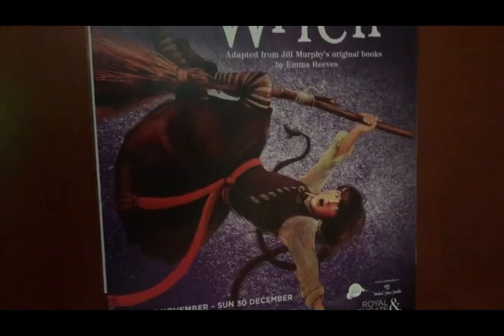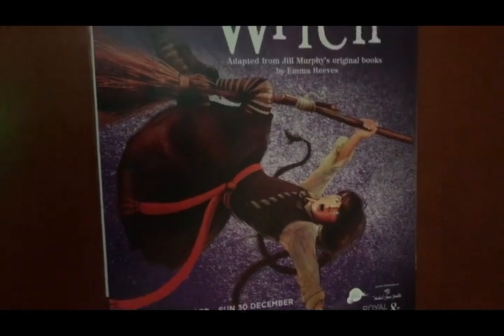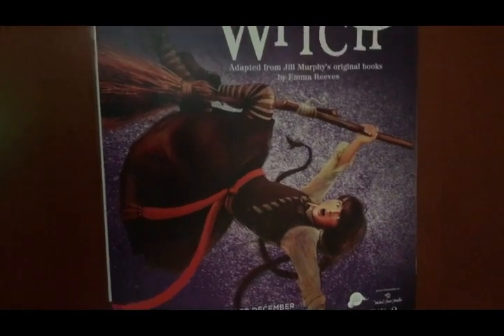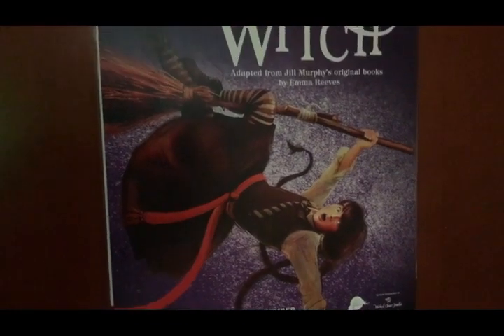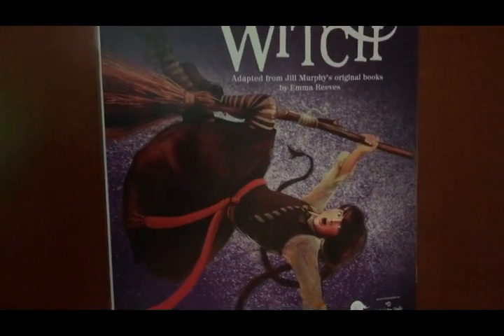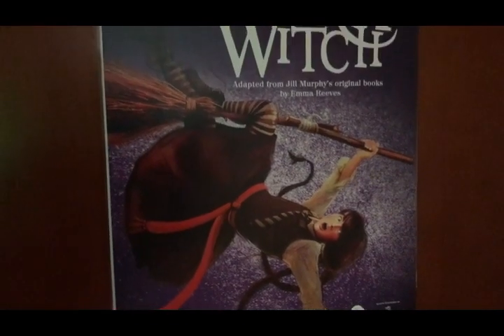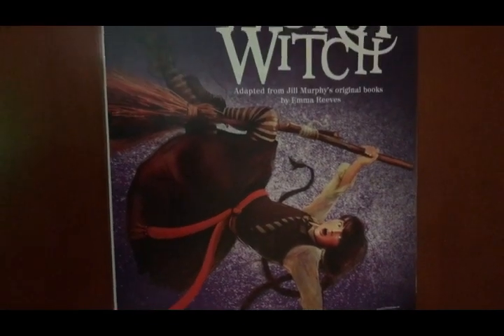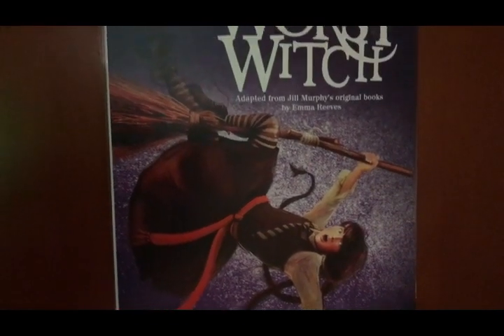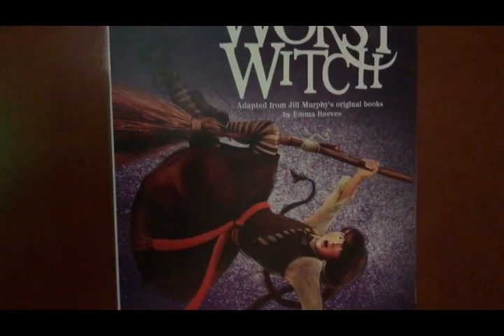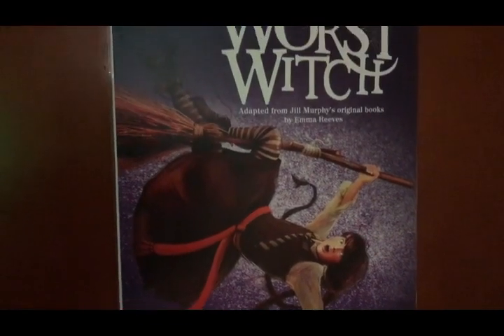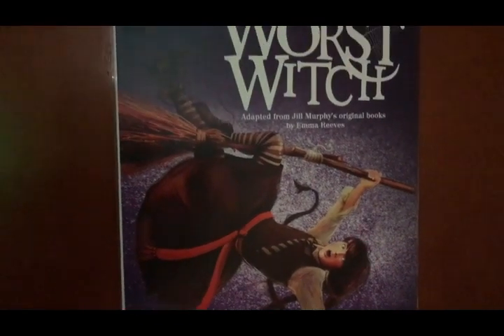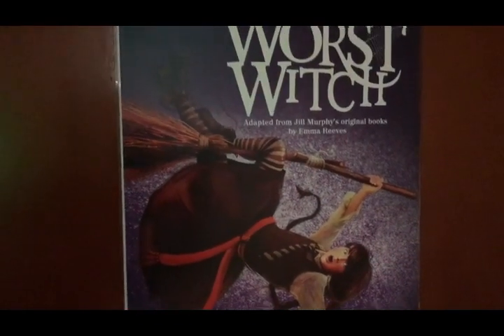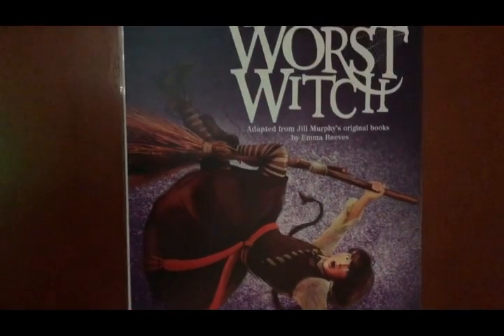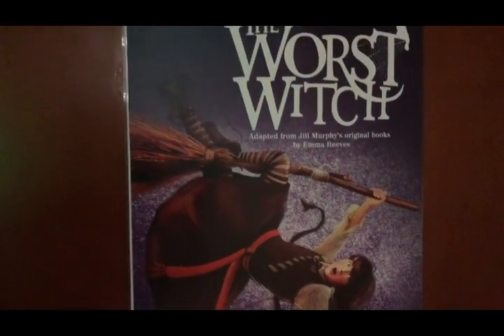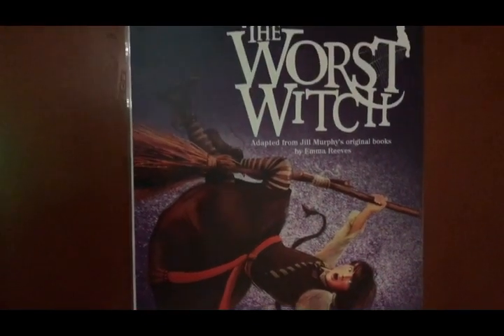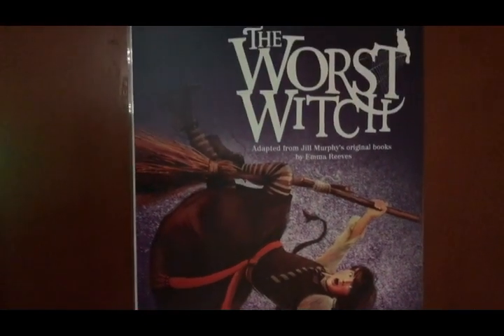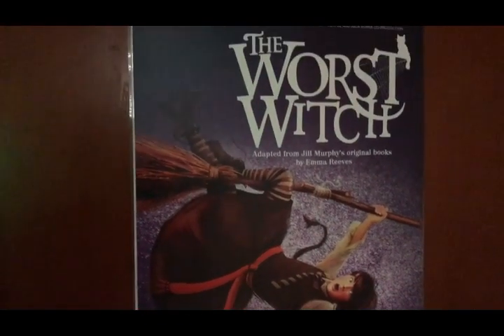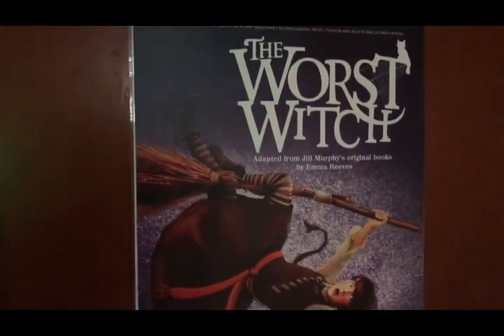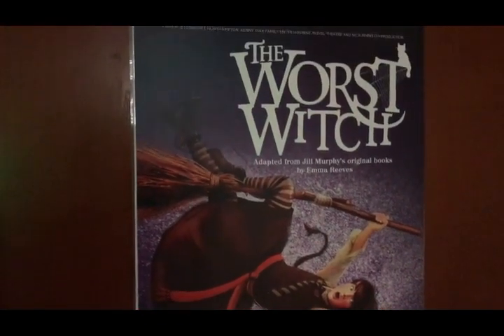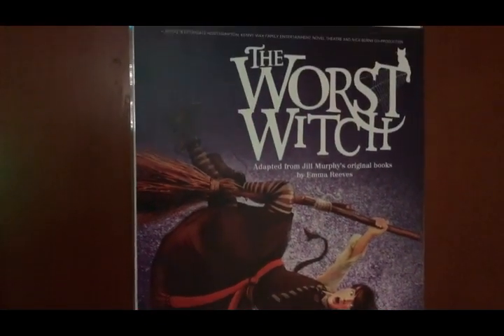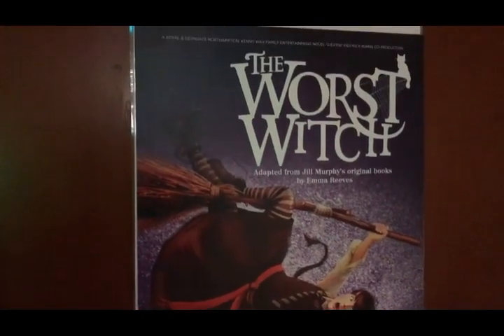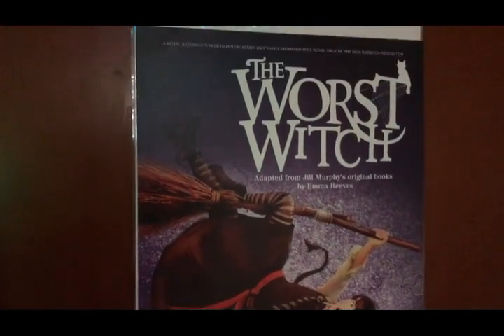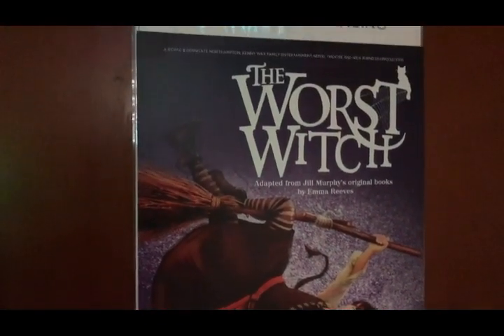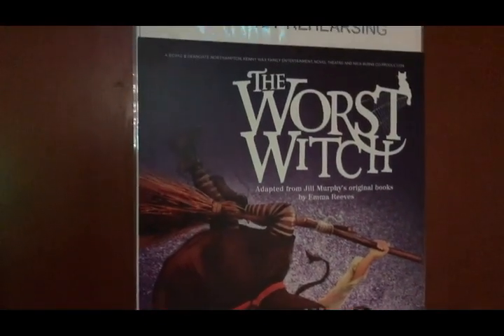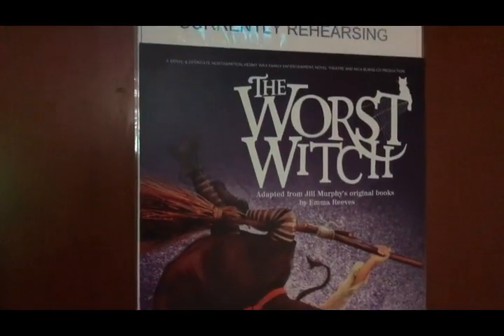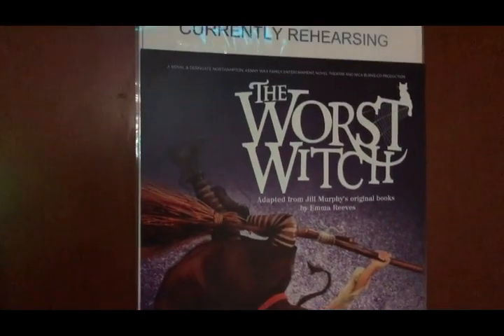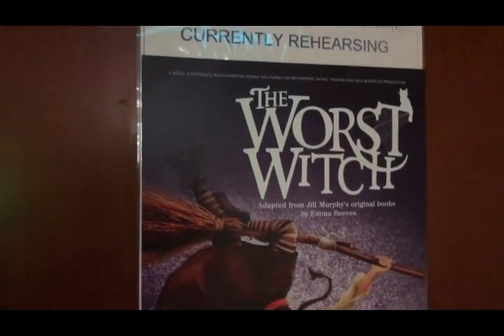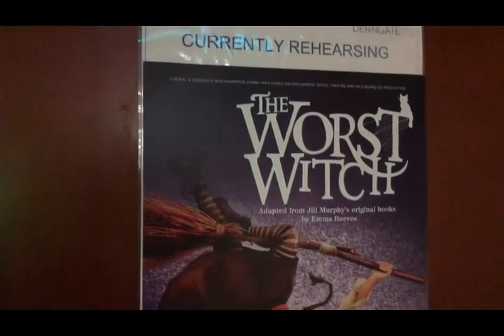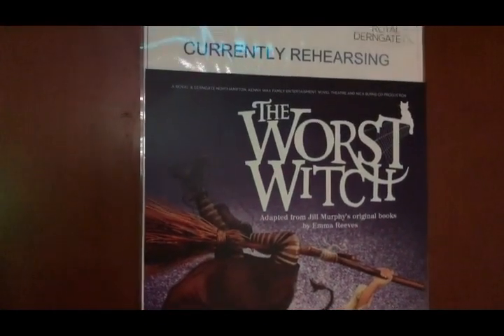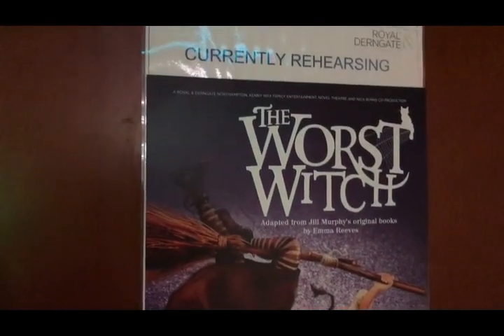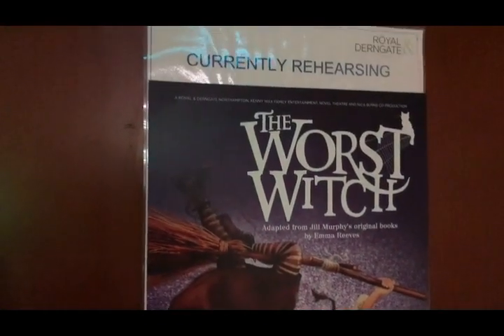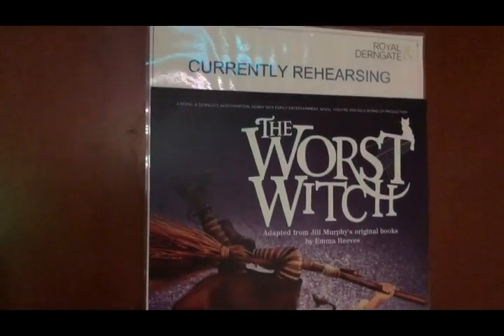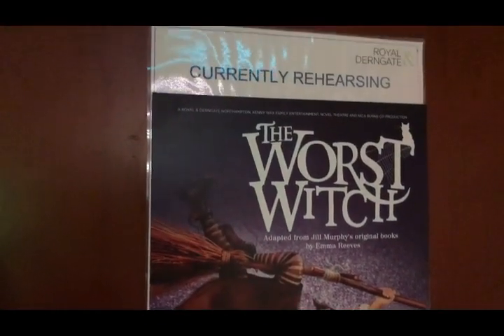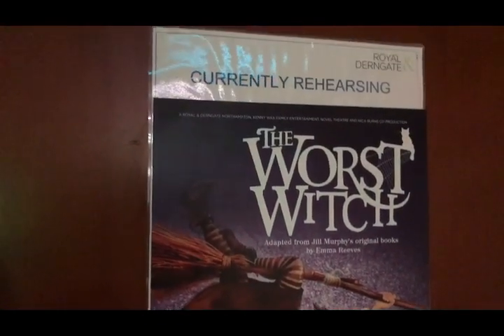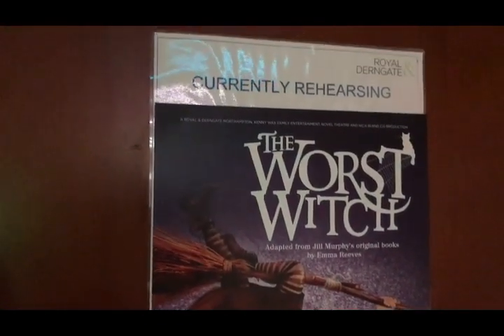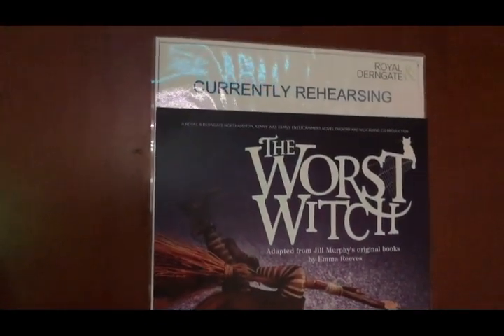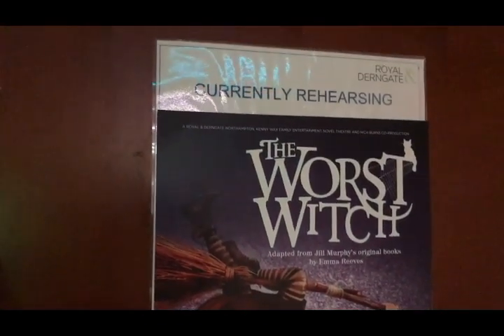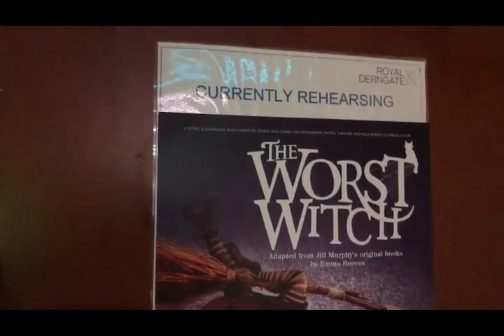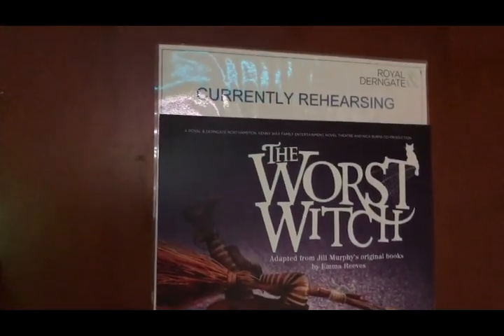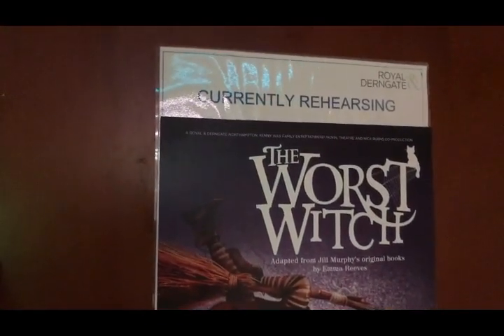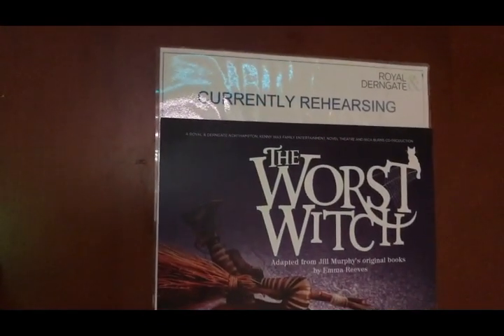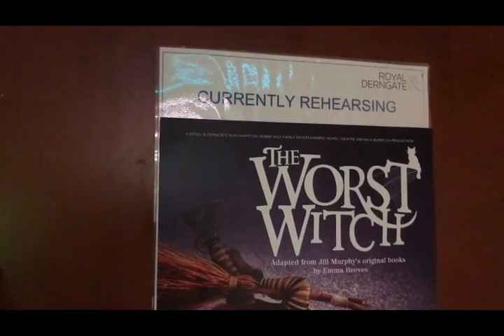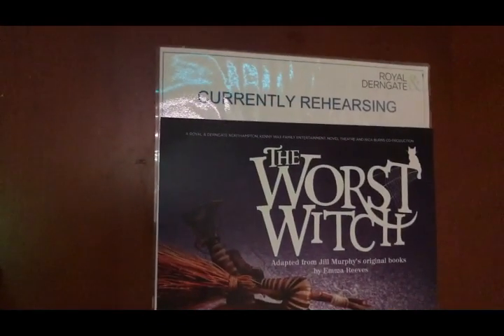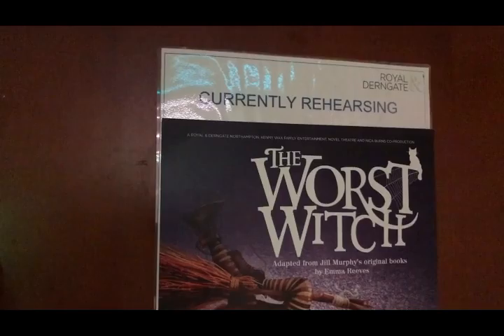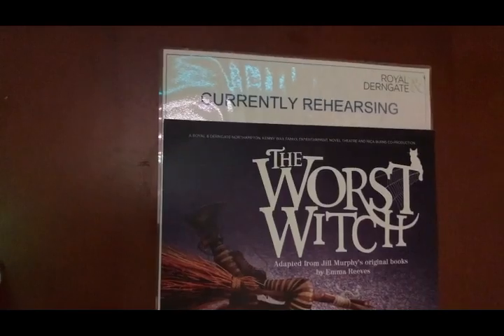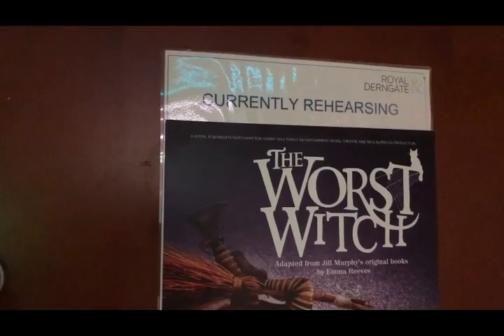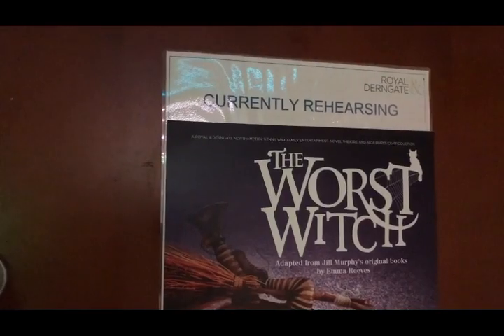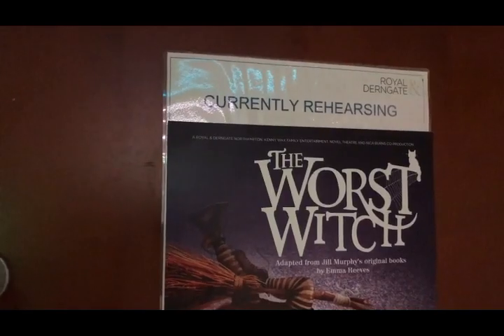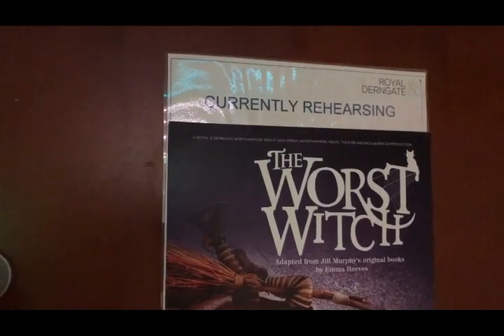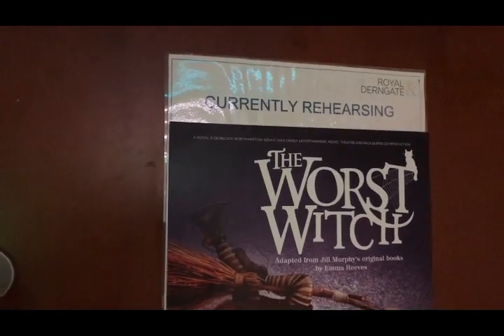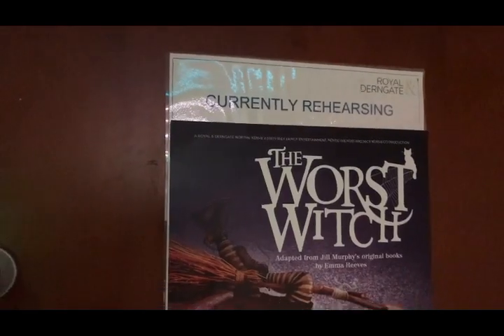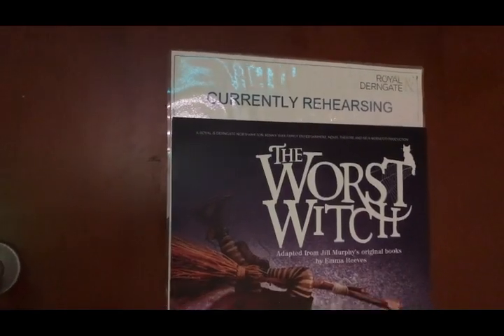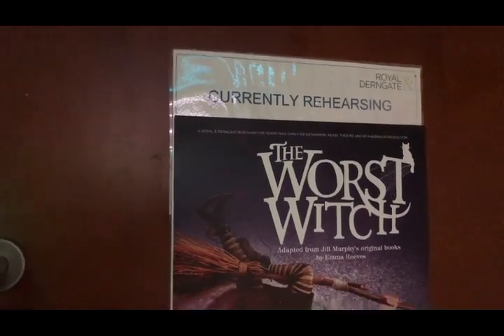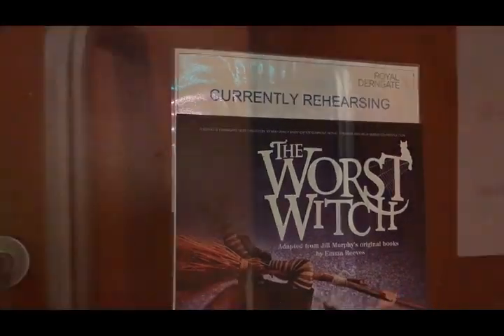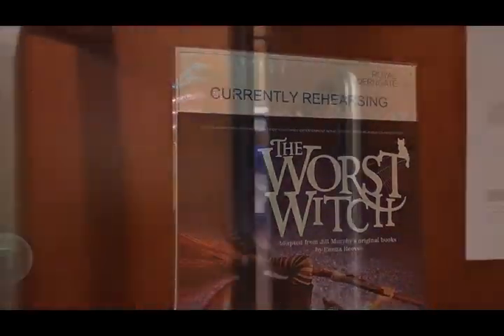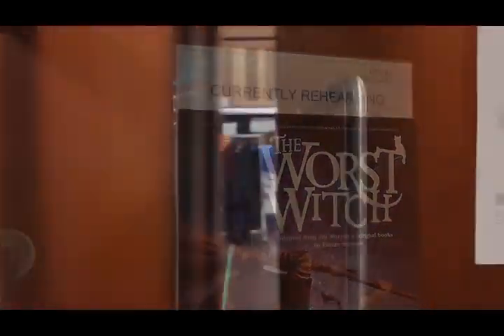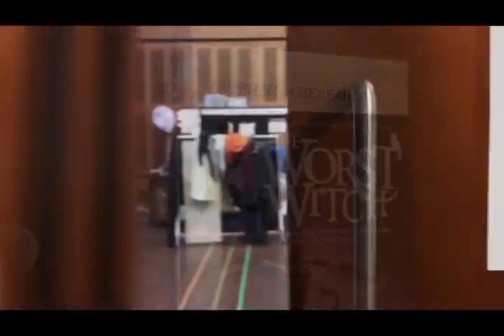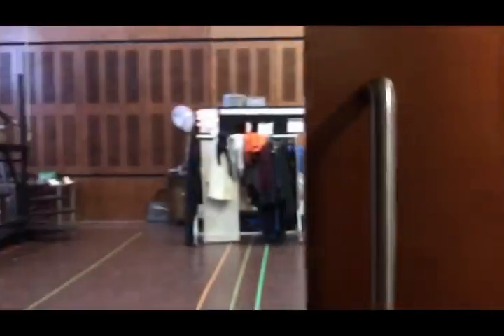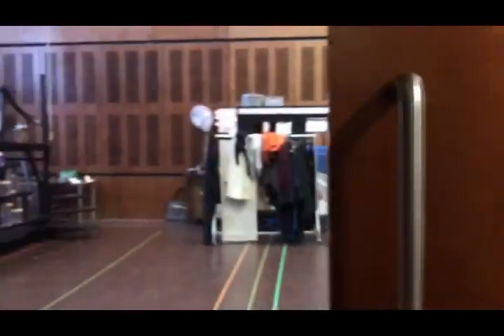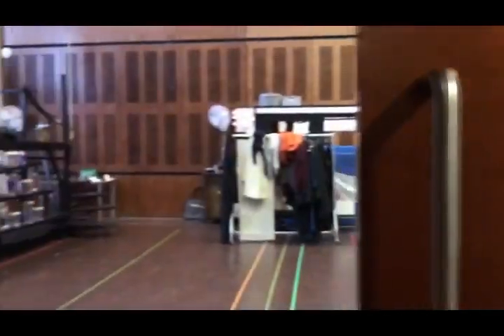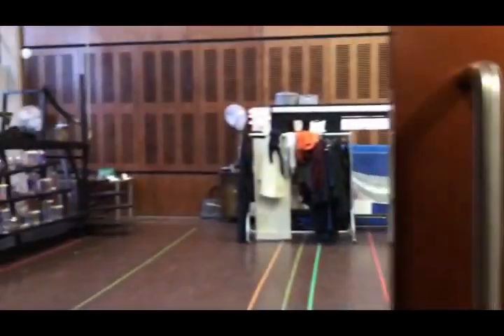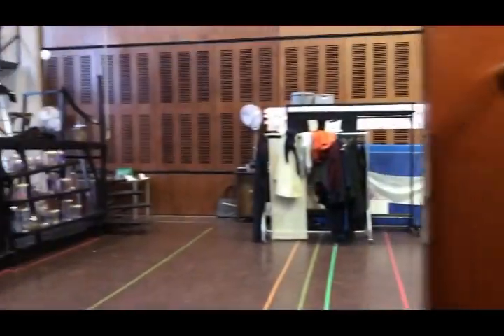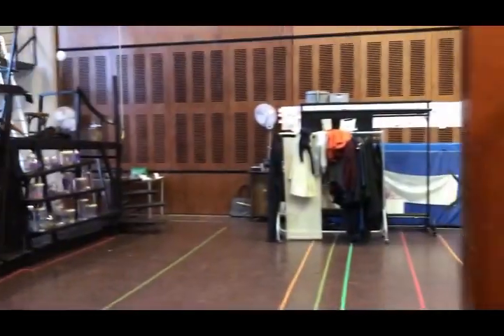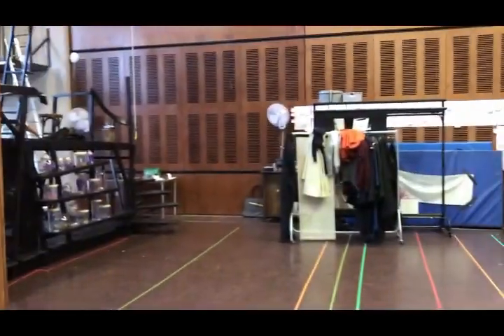Hello, I'm Teresa directing The Worst Witch here at Theatre Royal Northampton. Welcome to our rehearsal room.